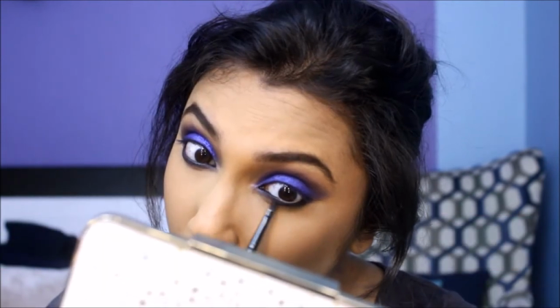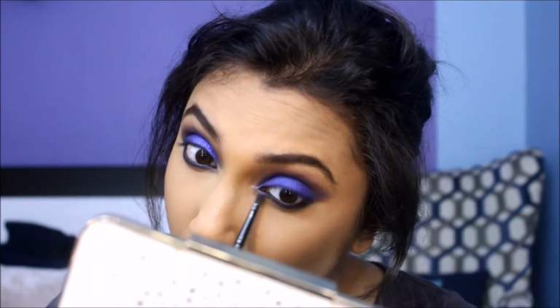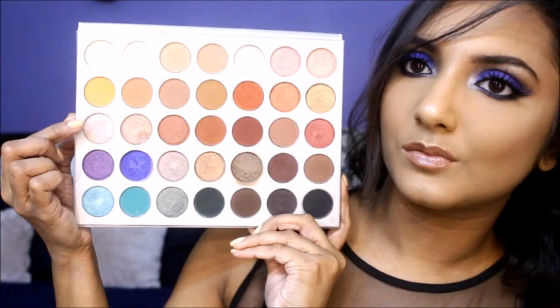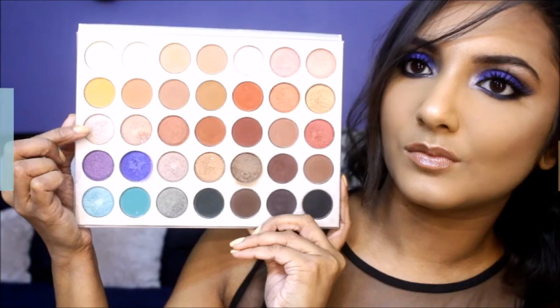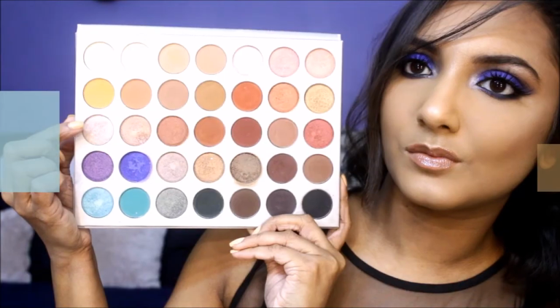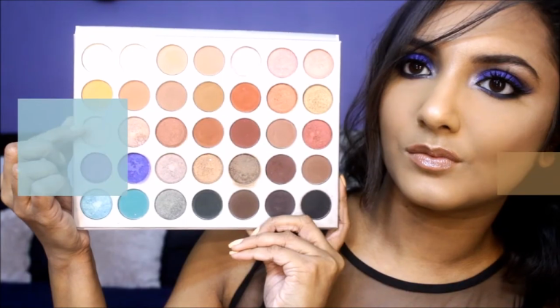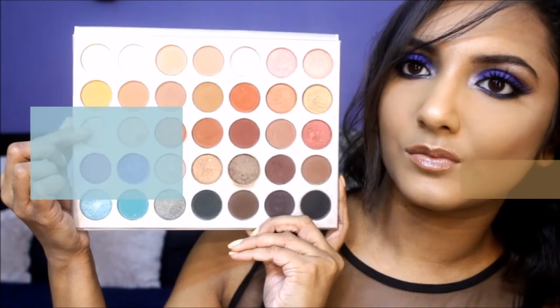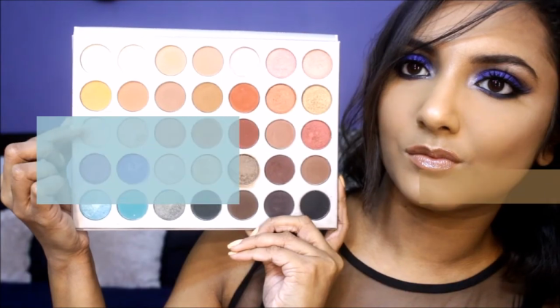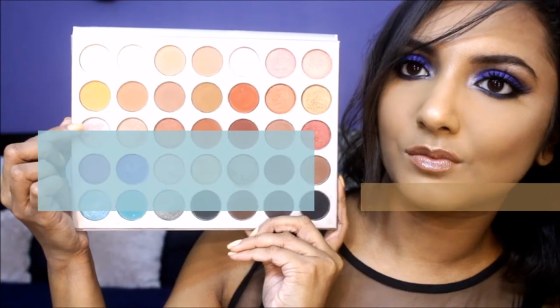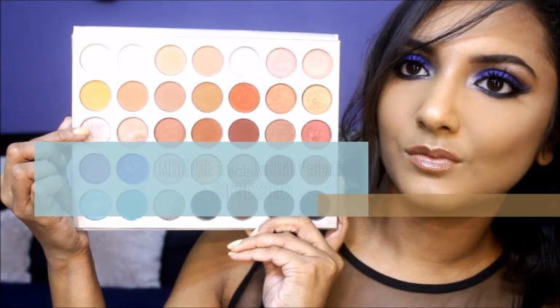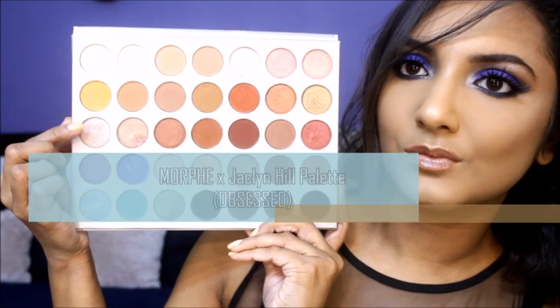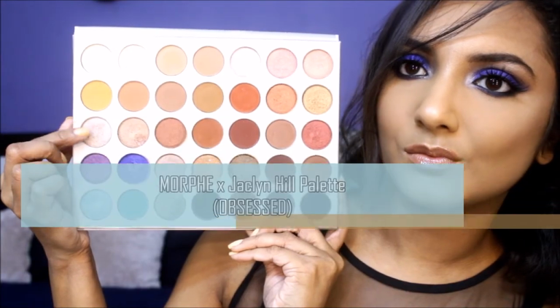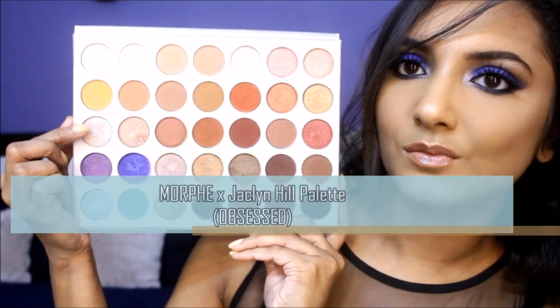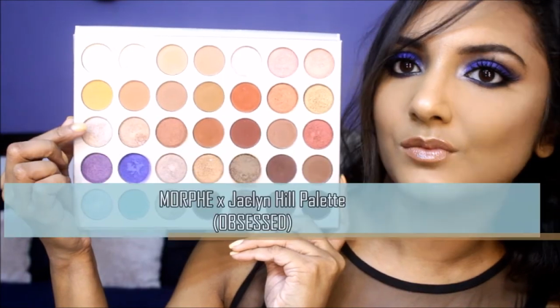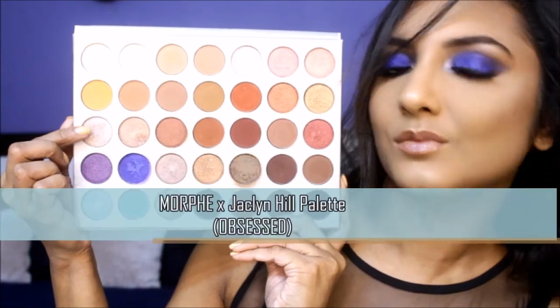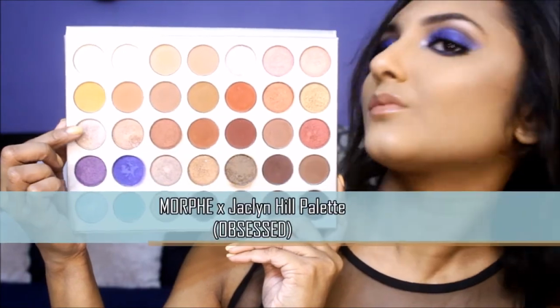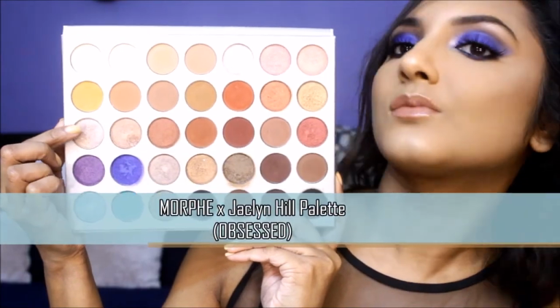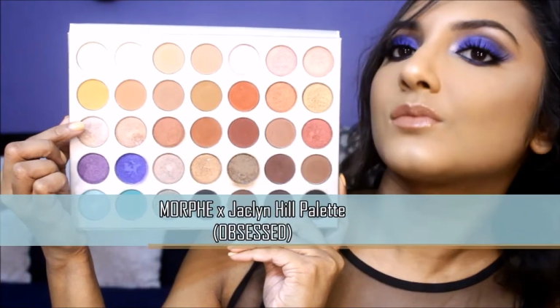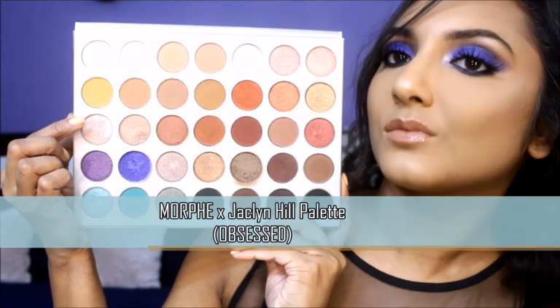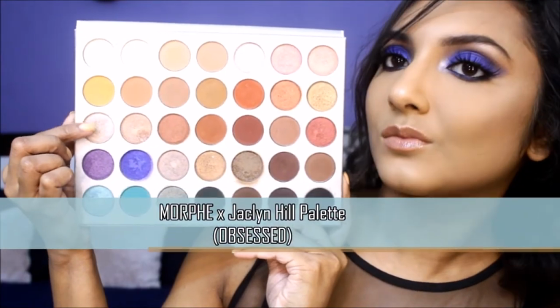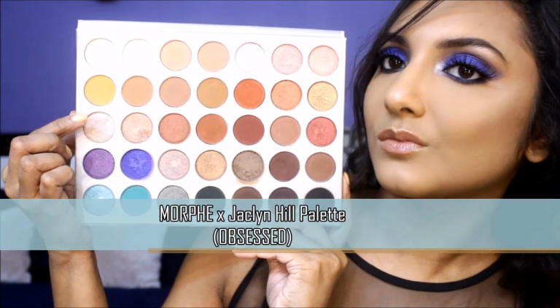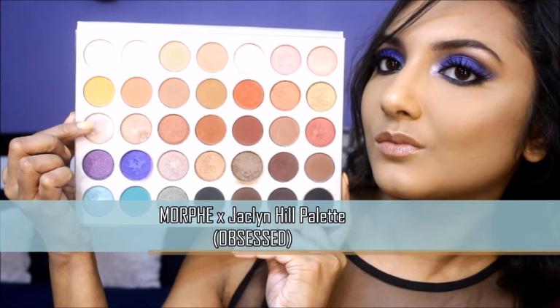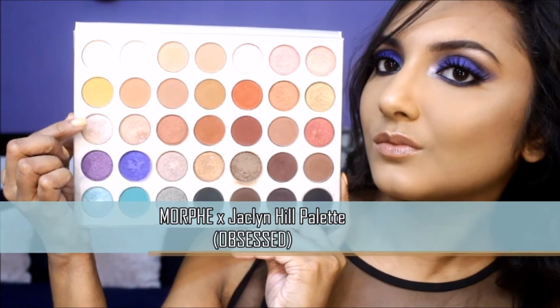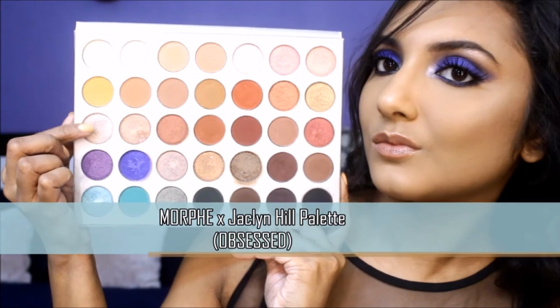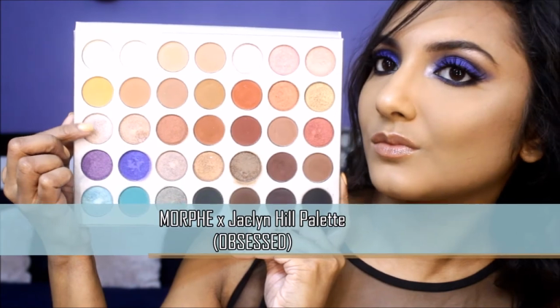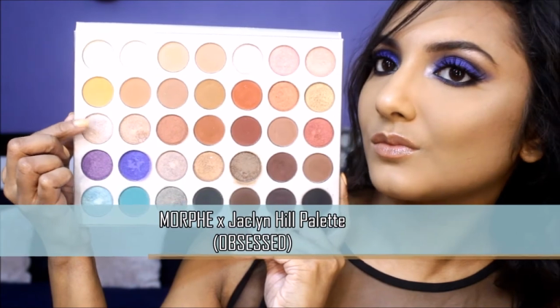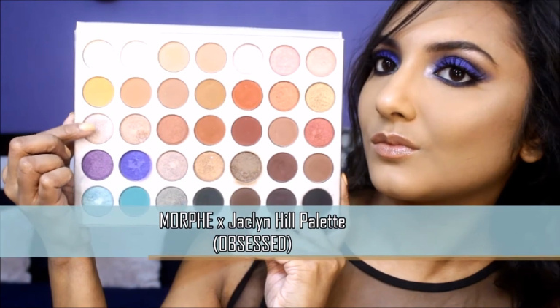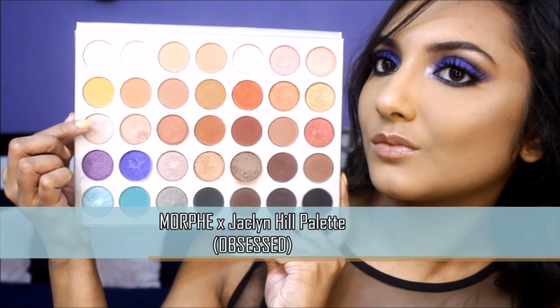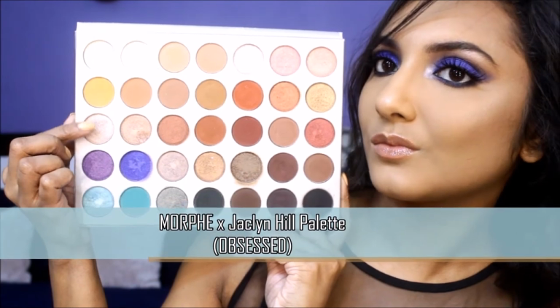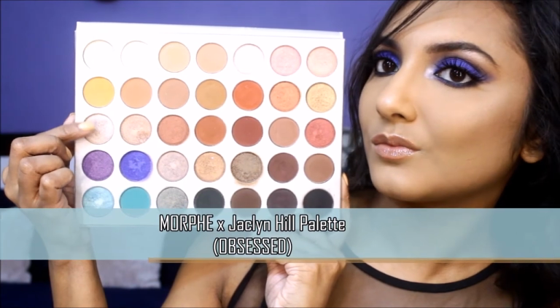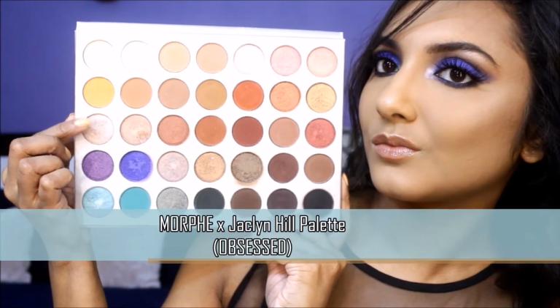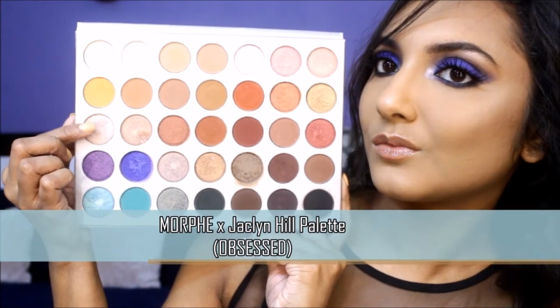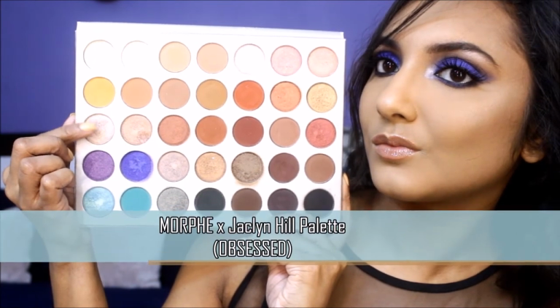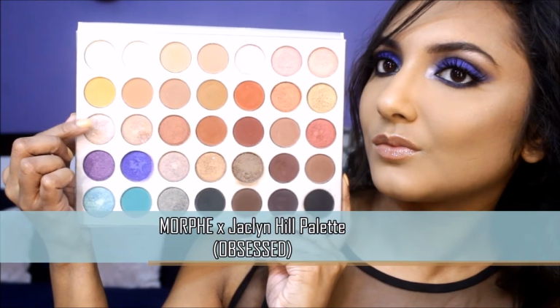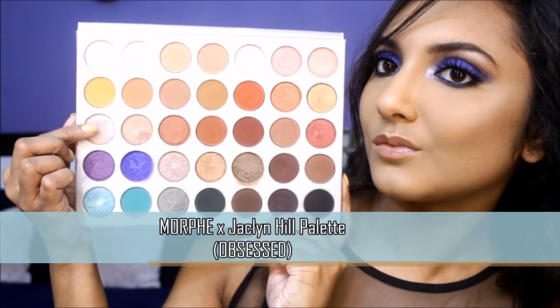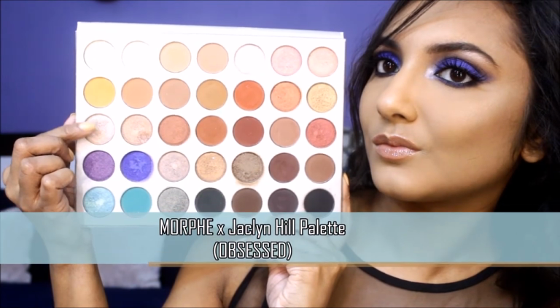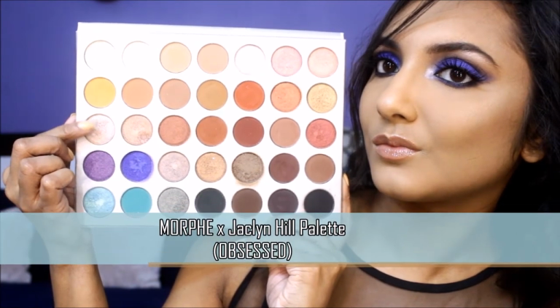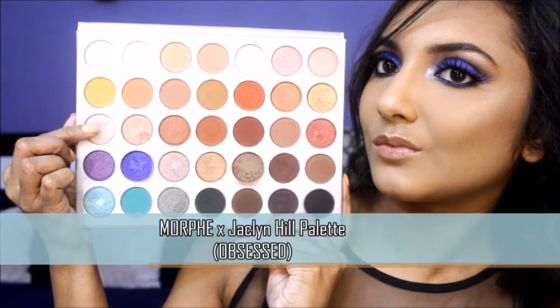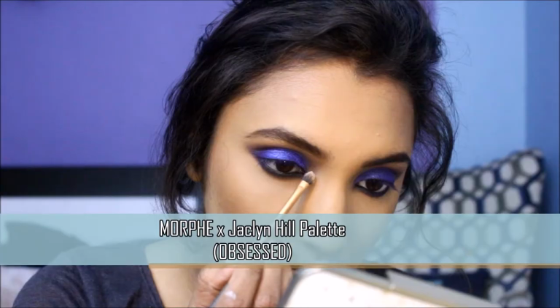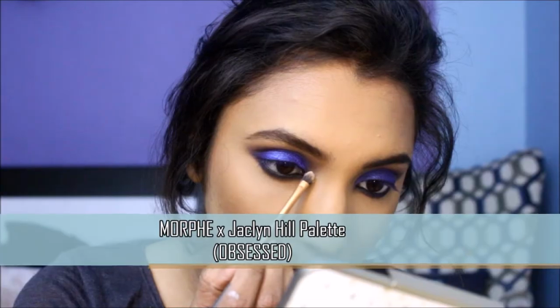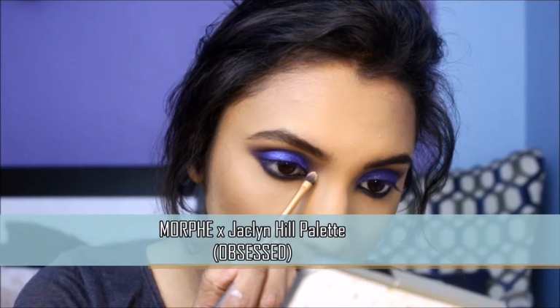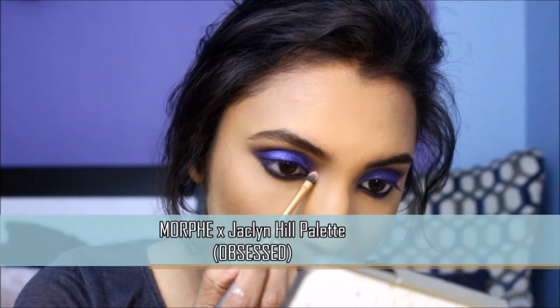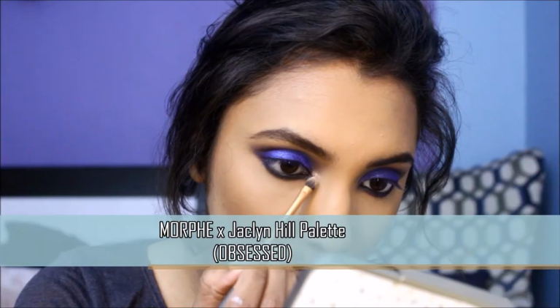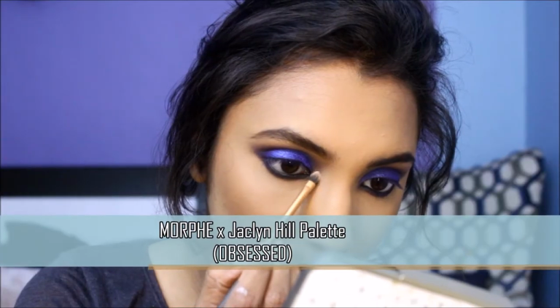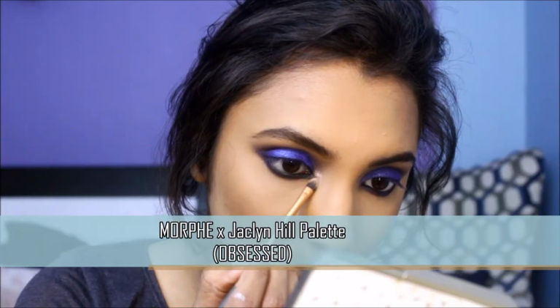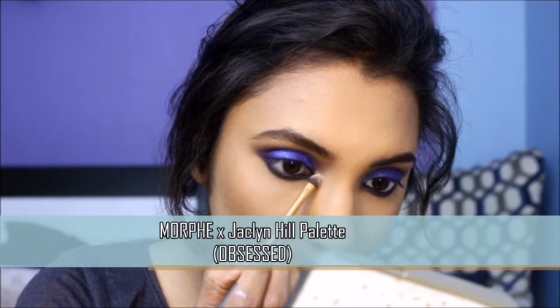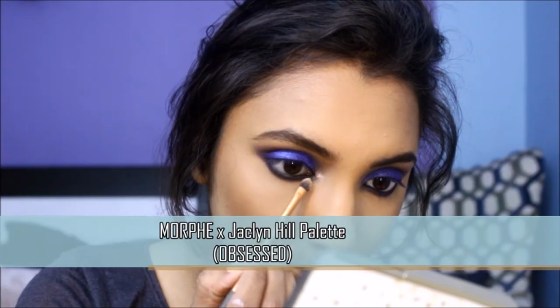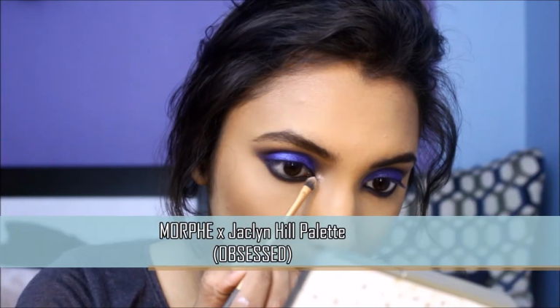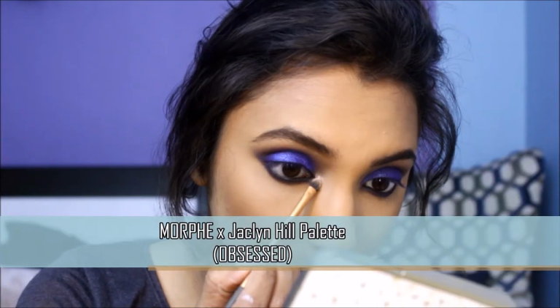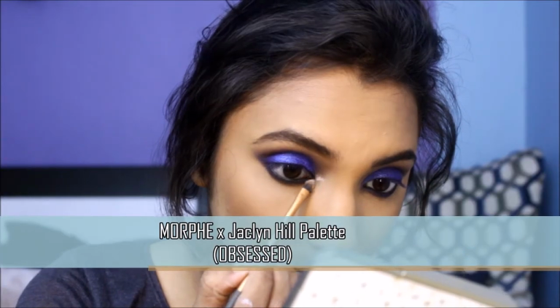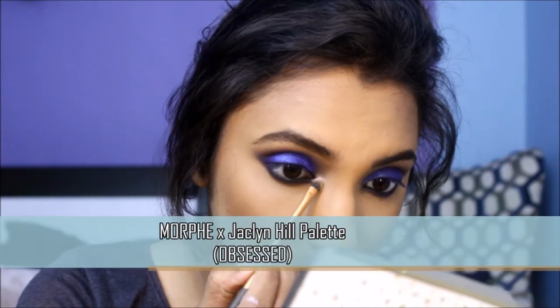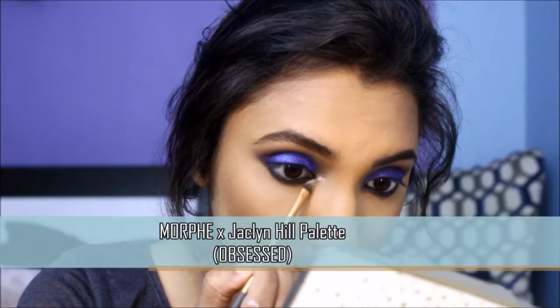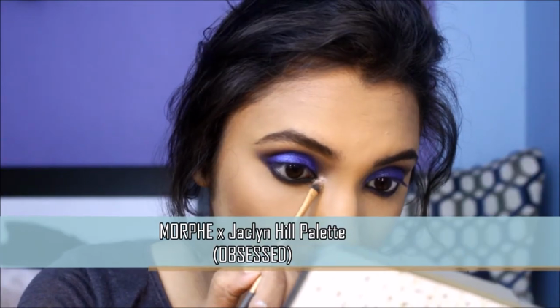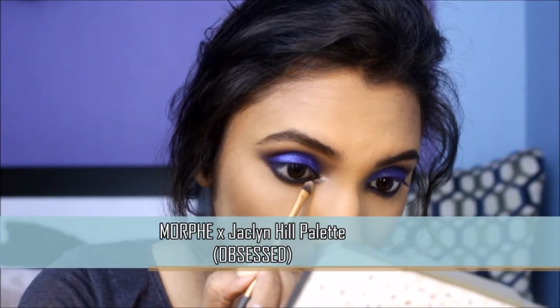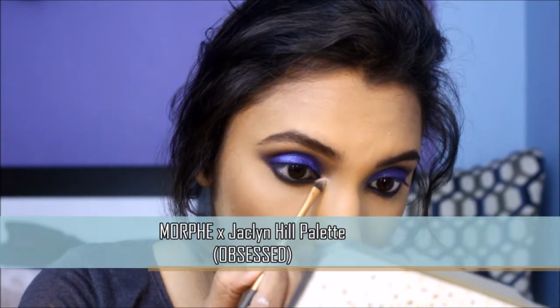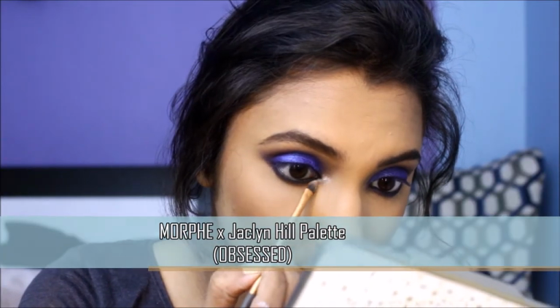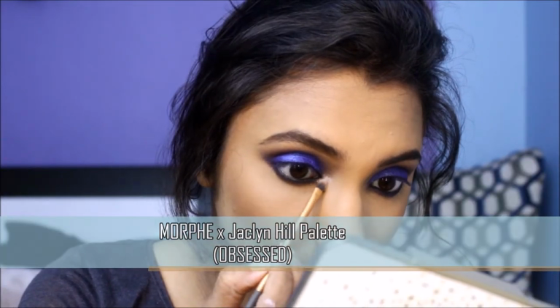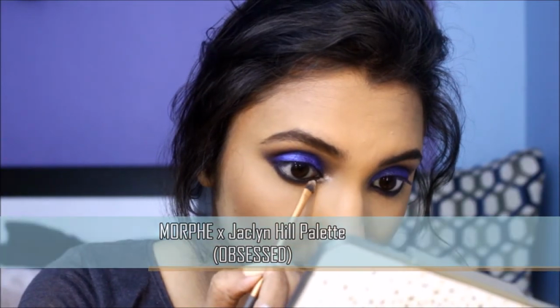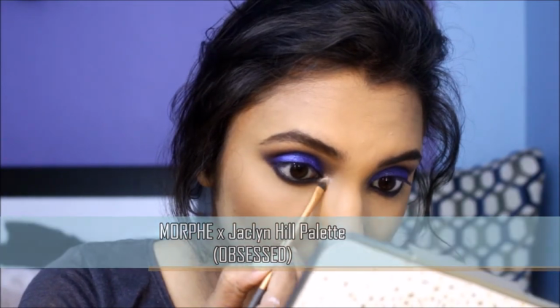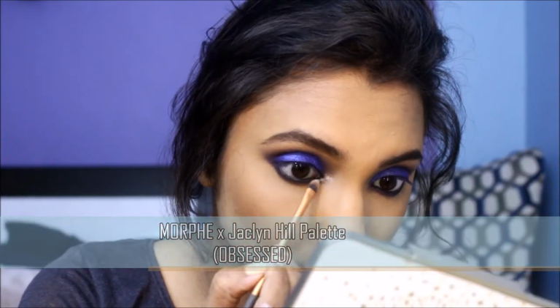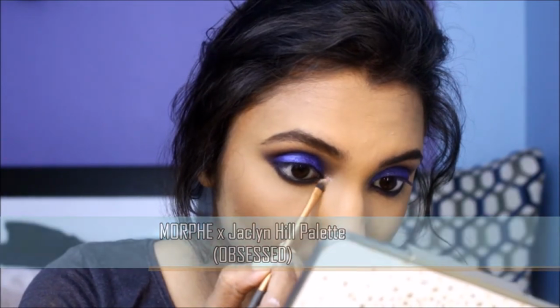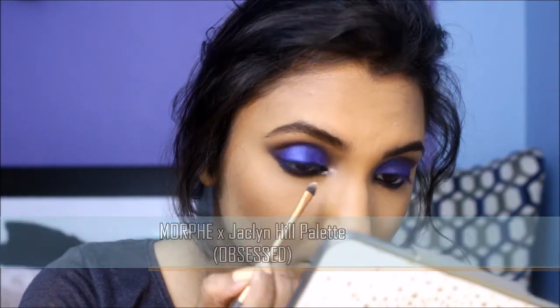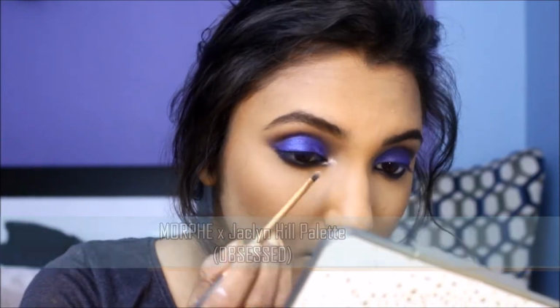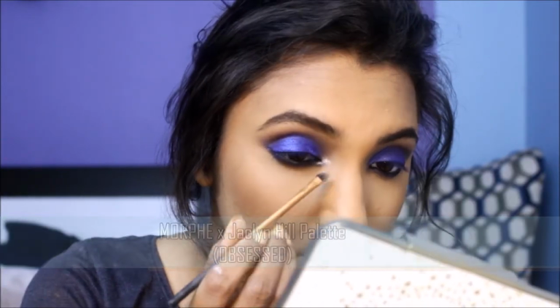I'm highlighting the inner corners of my eyes with this shimmery pink shadow. I'm also going to highlight my brow bone with it.